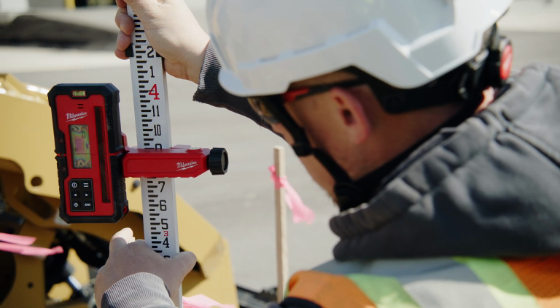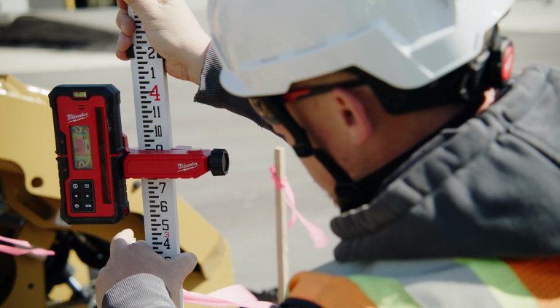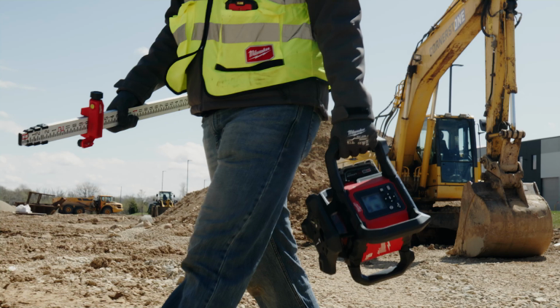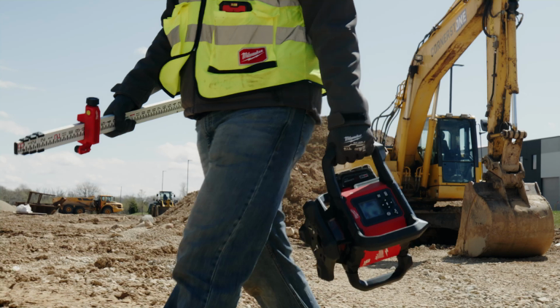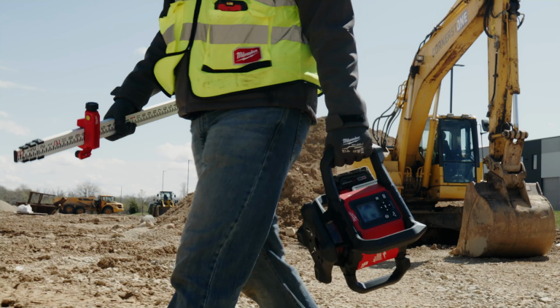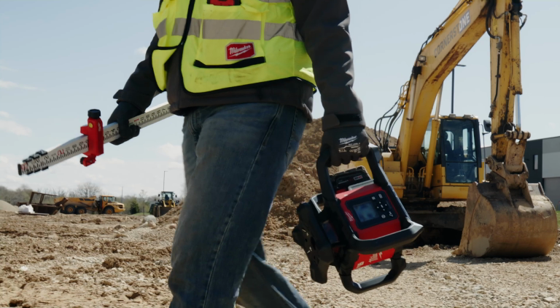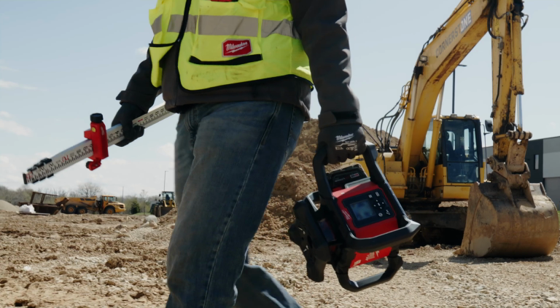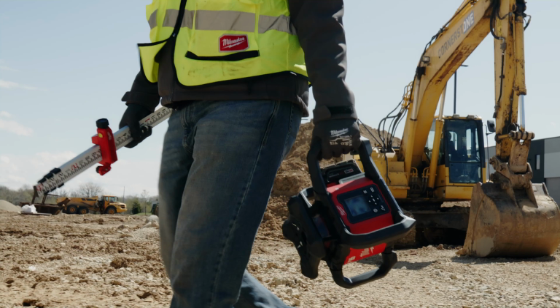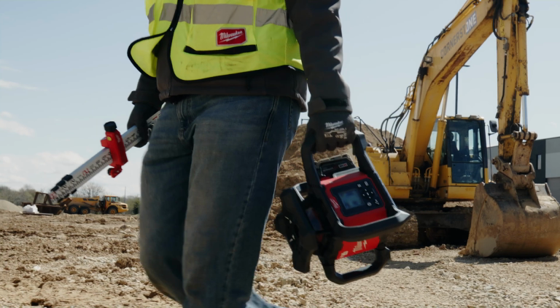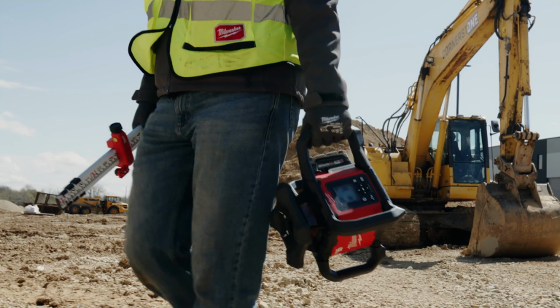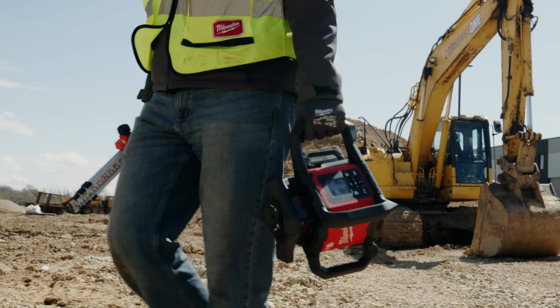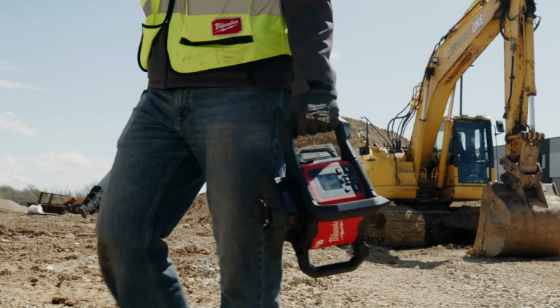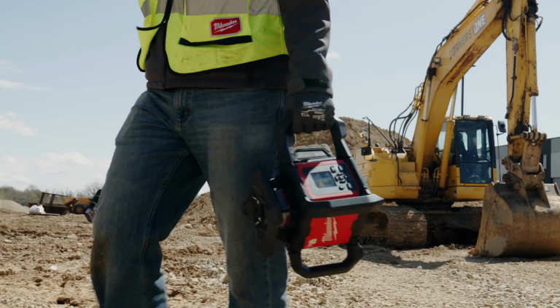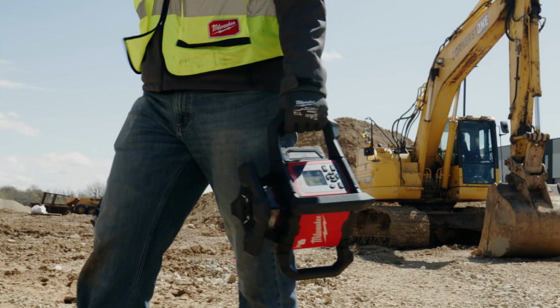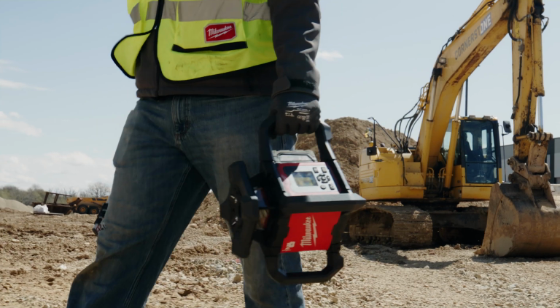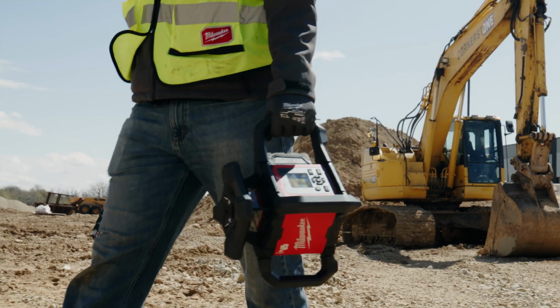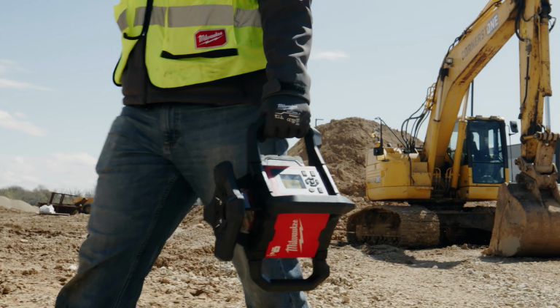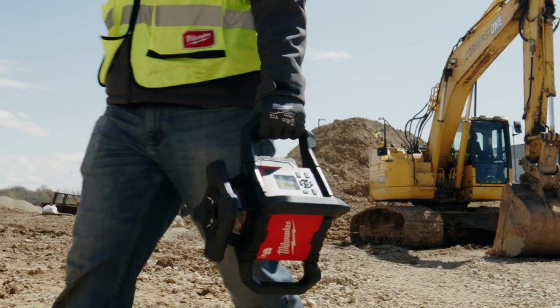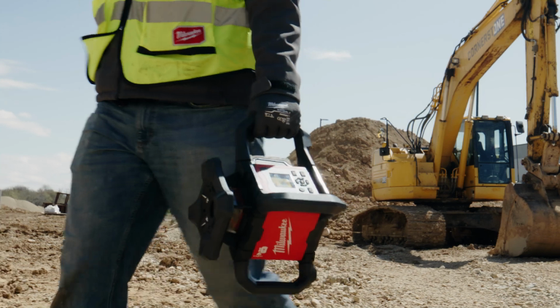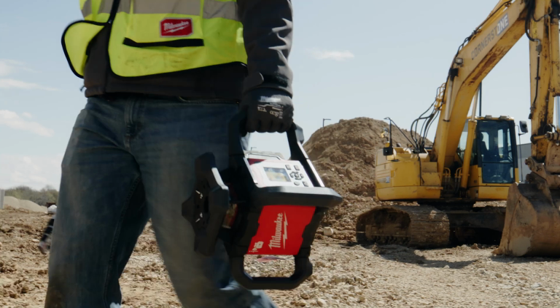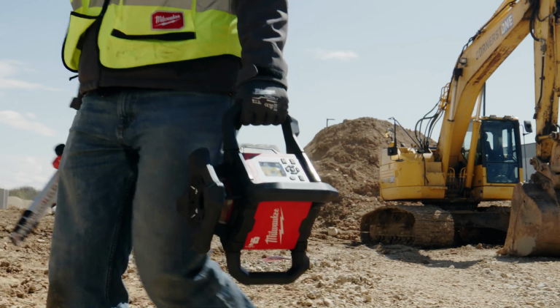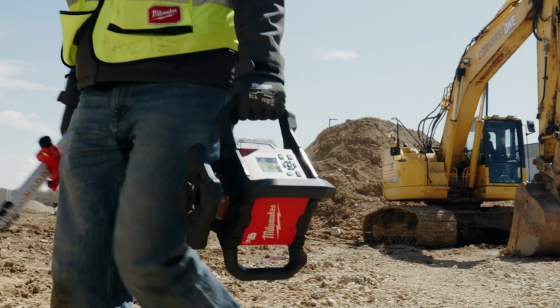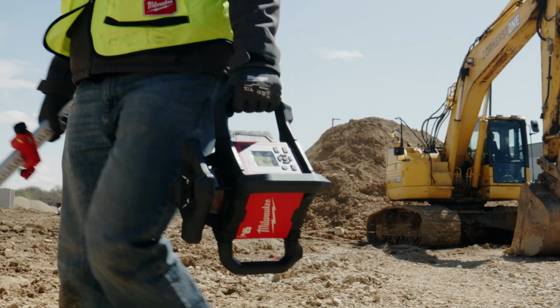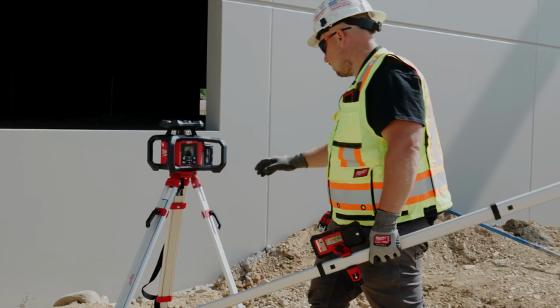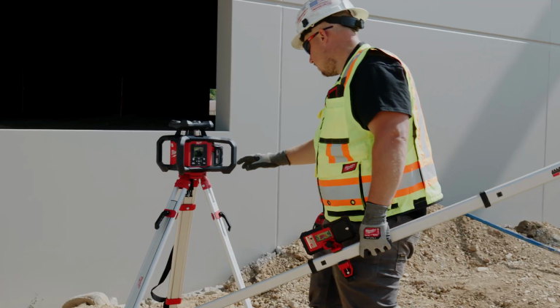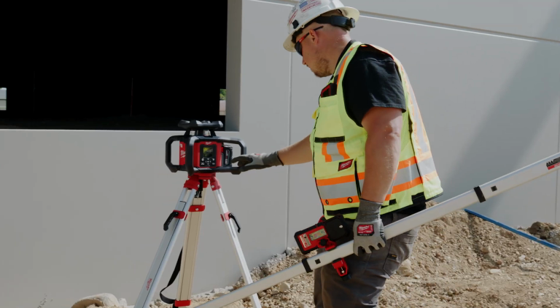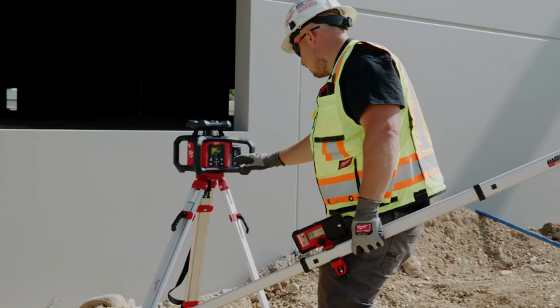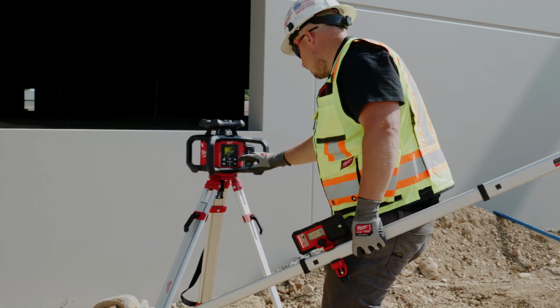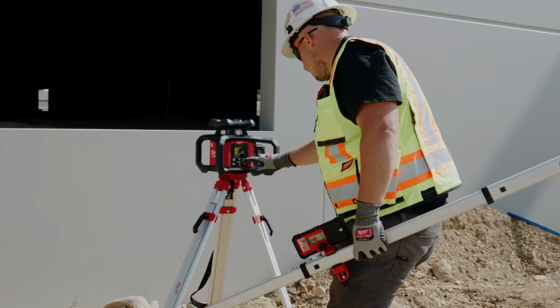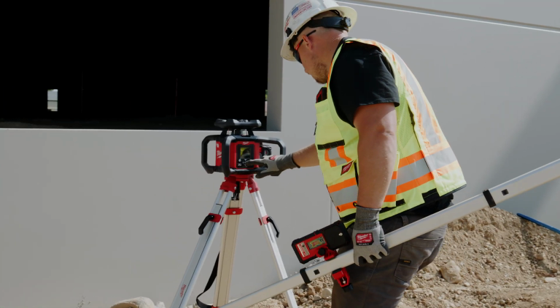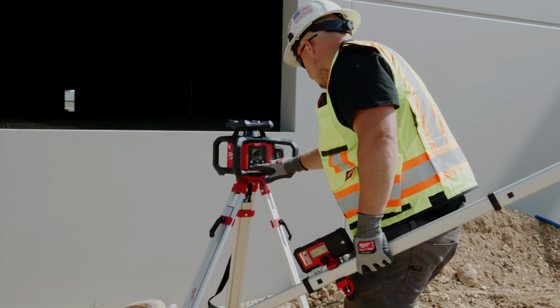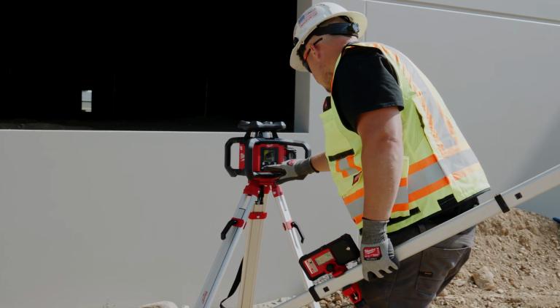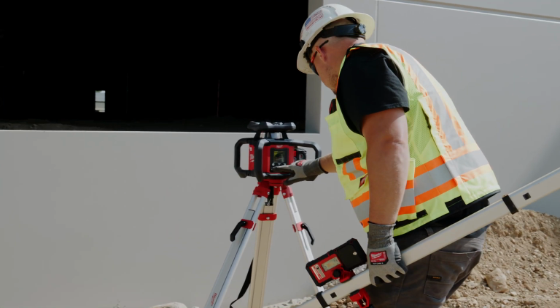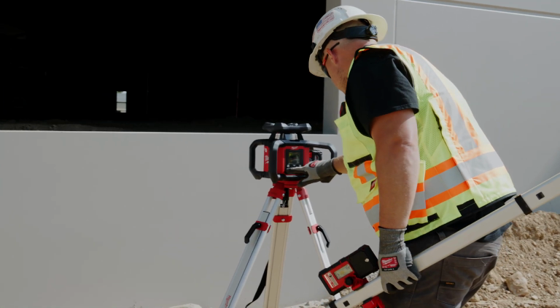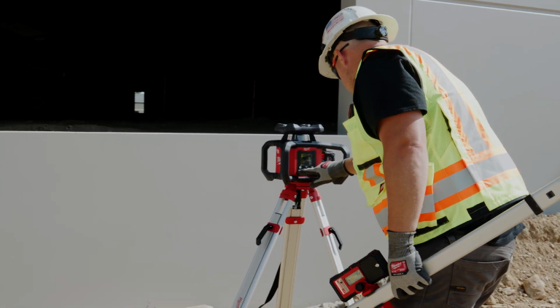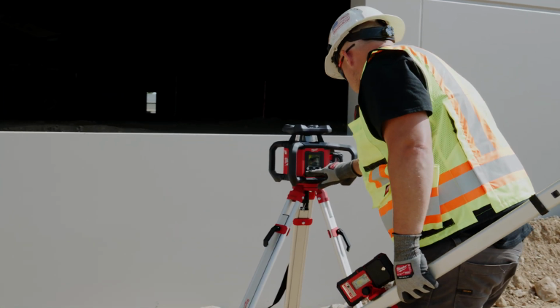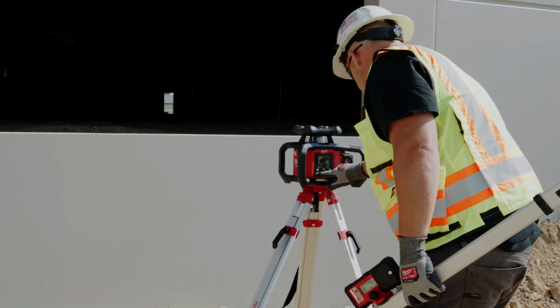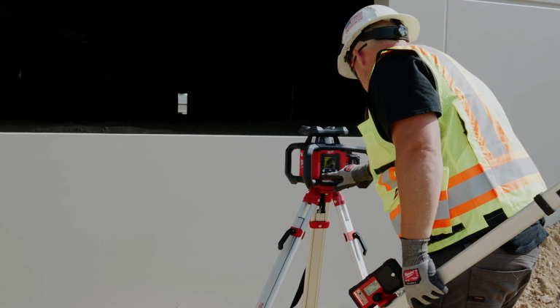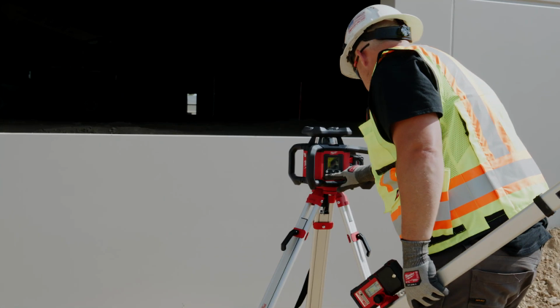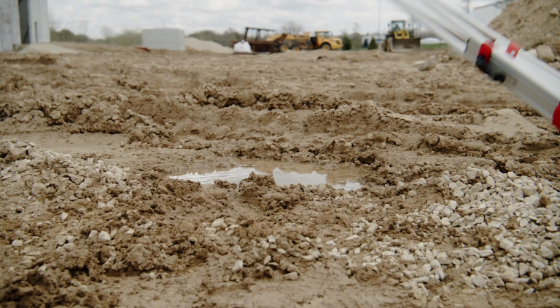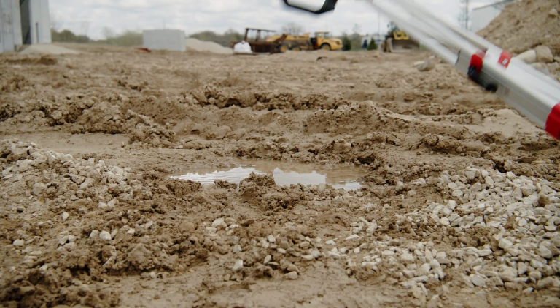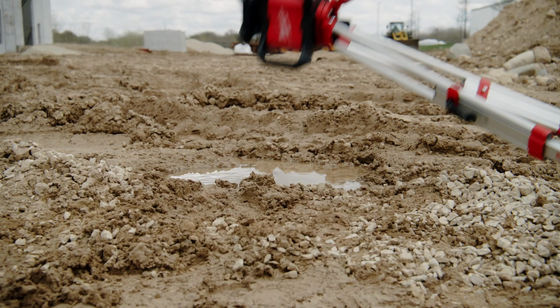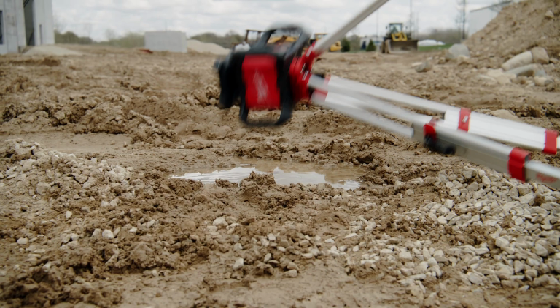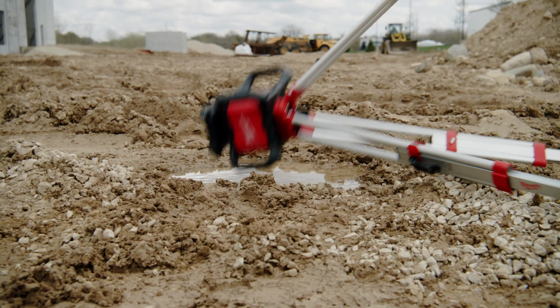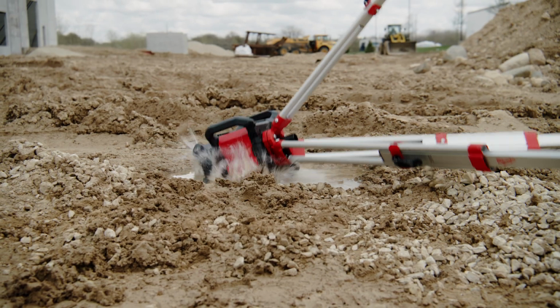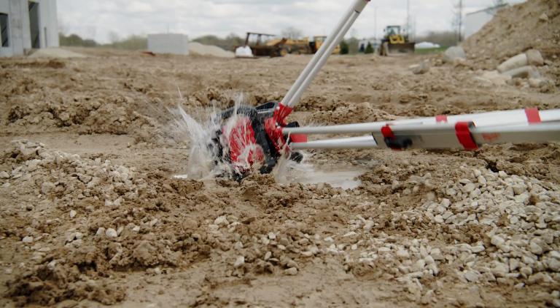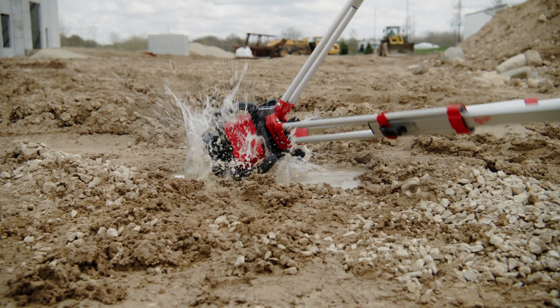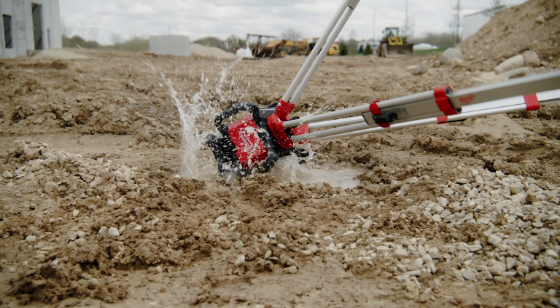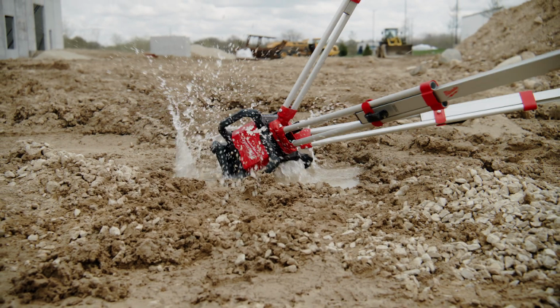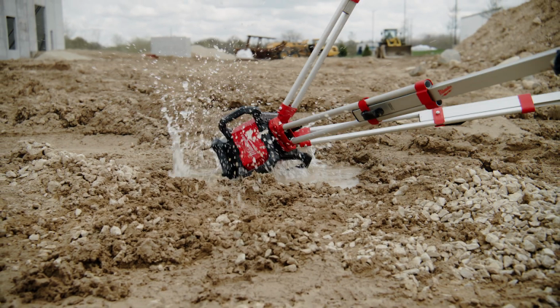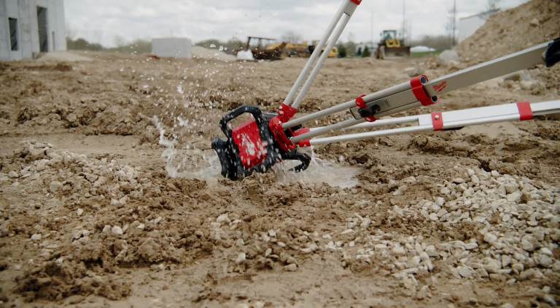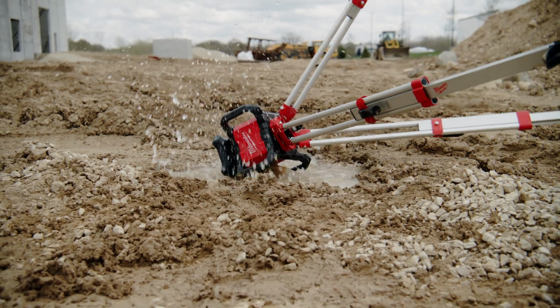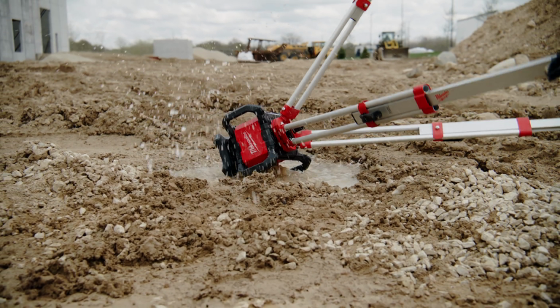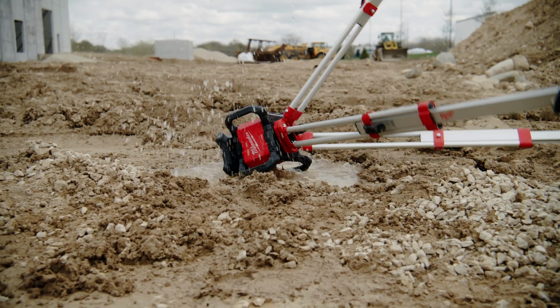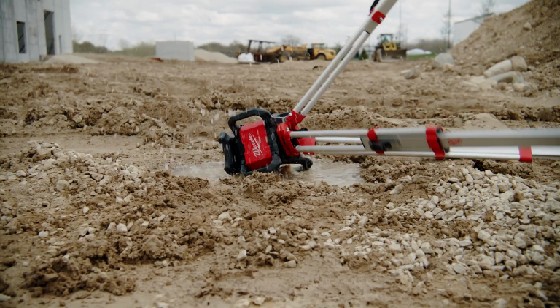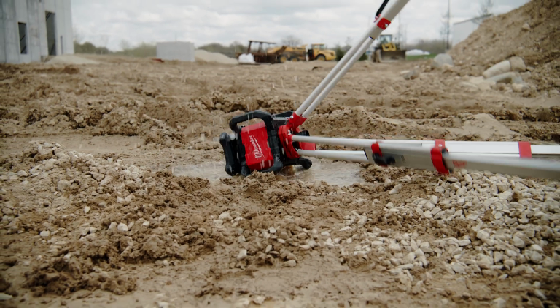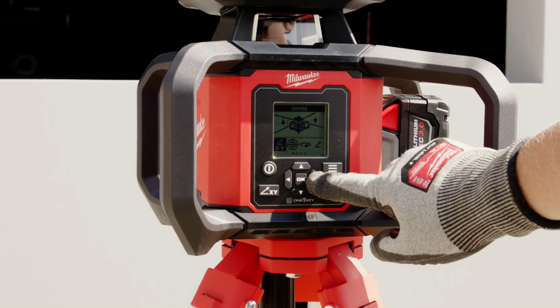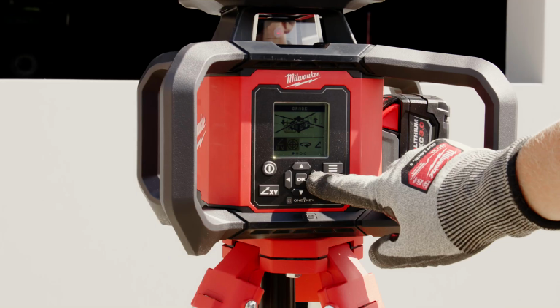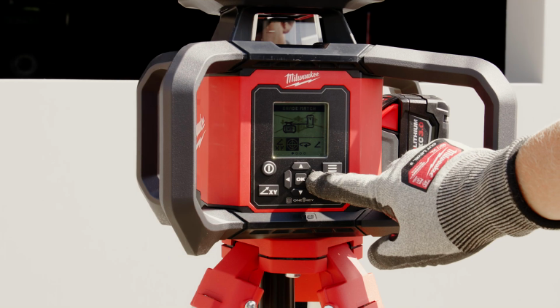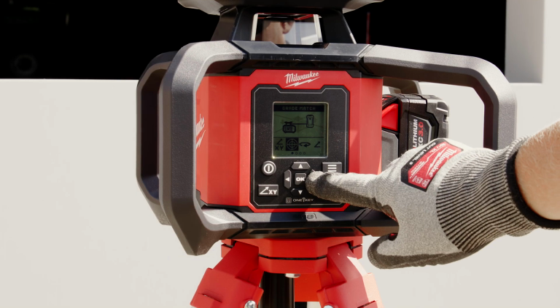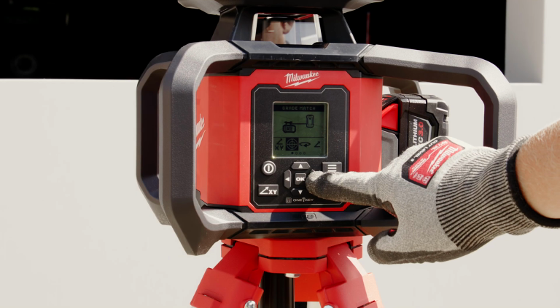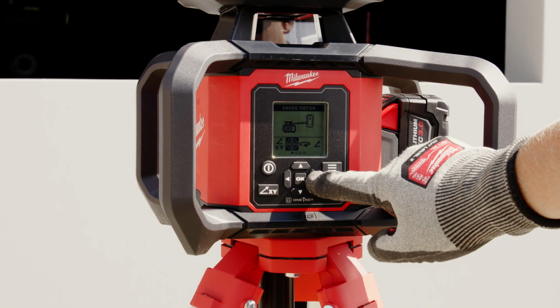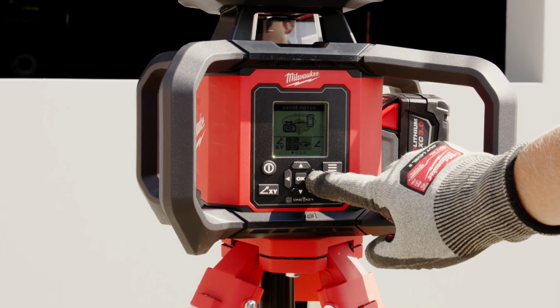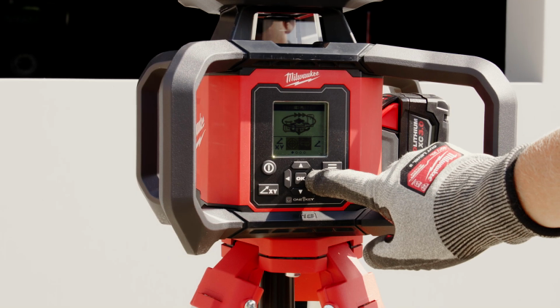Milwaukee M18 Red Exterior Dual Slope Rotary Laser. Impact protected, simplified setup.